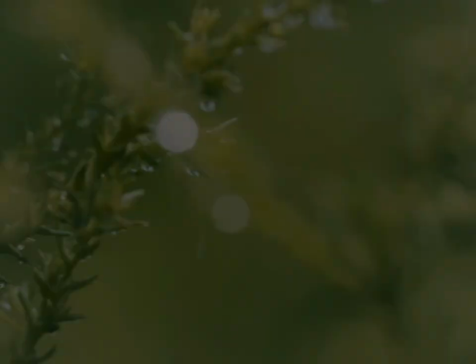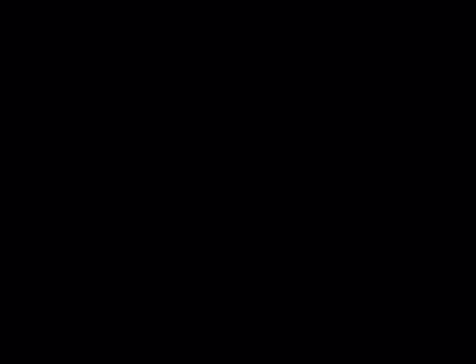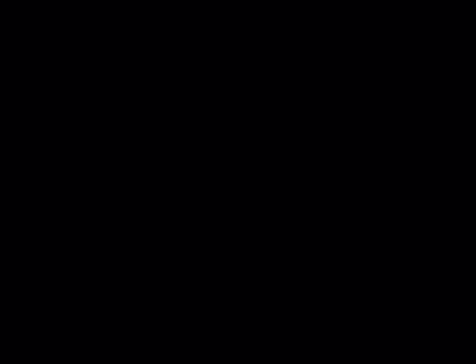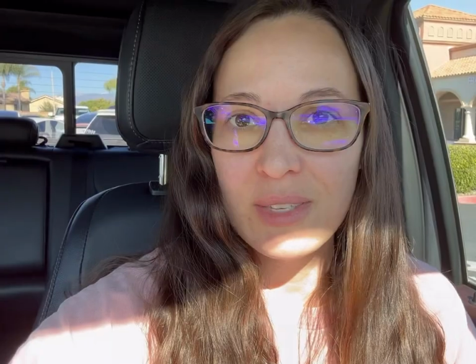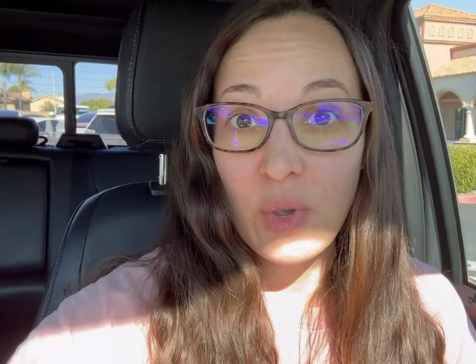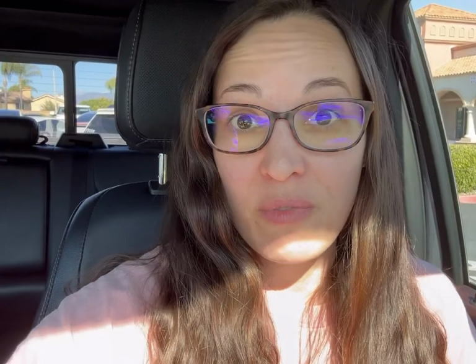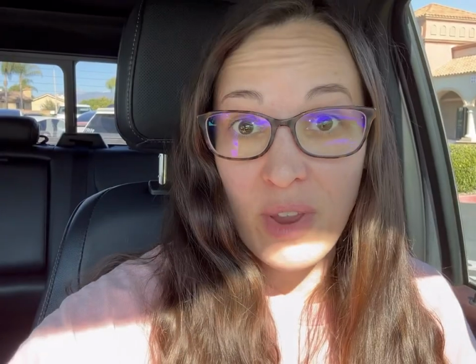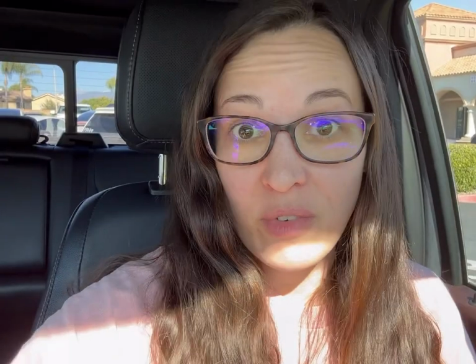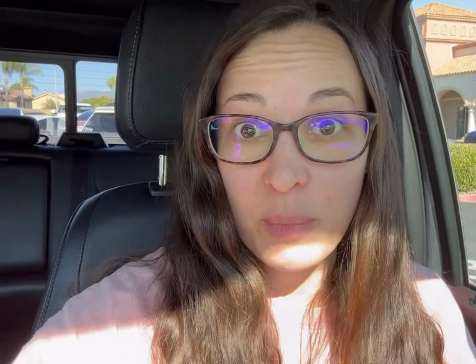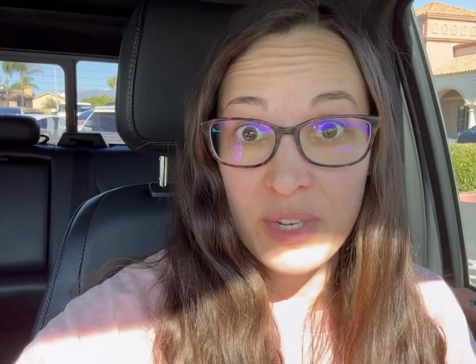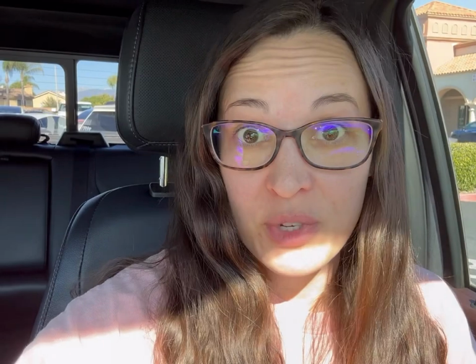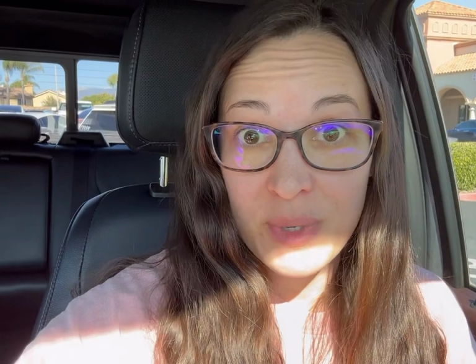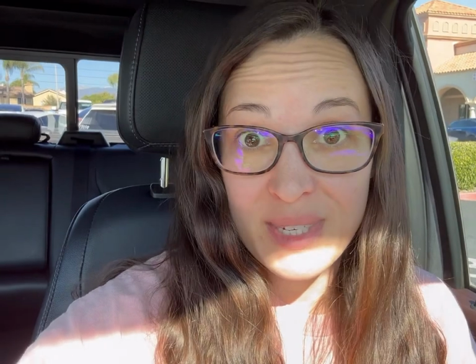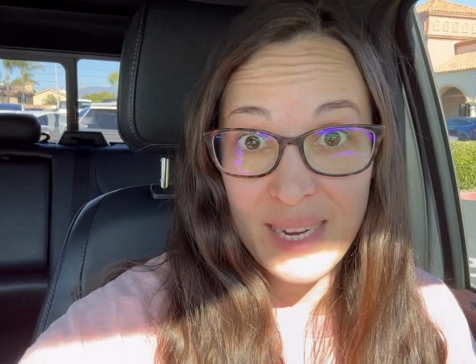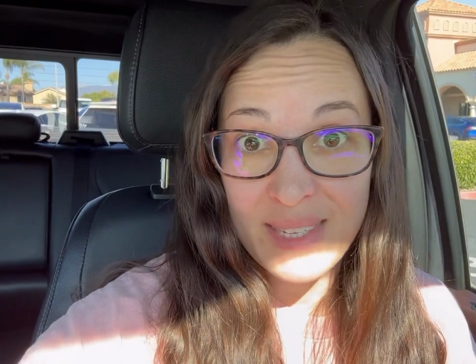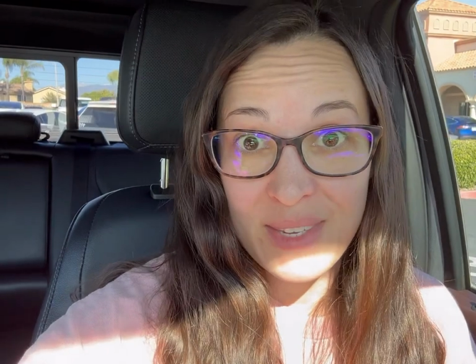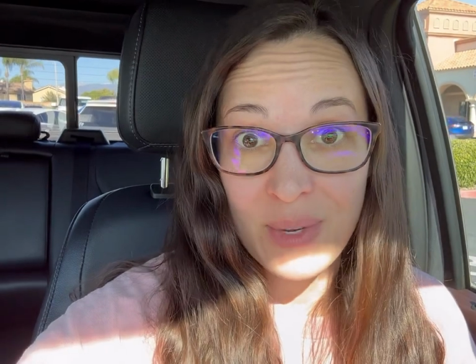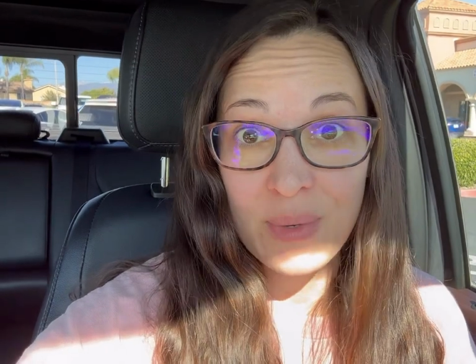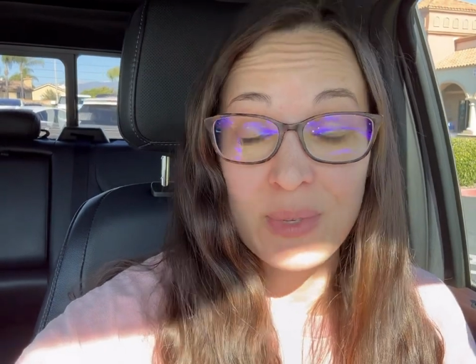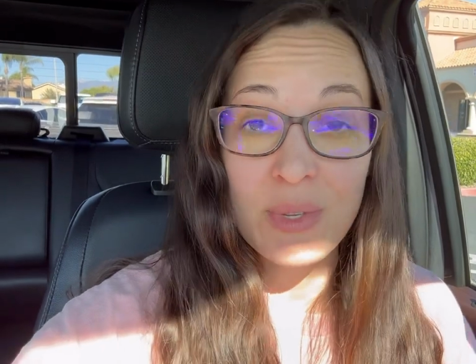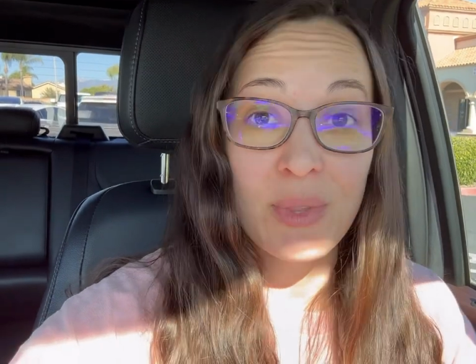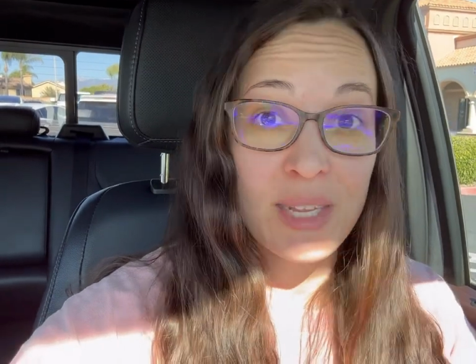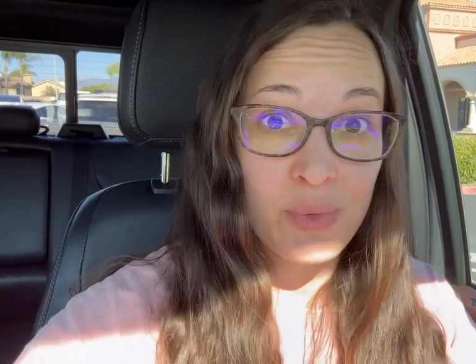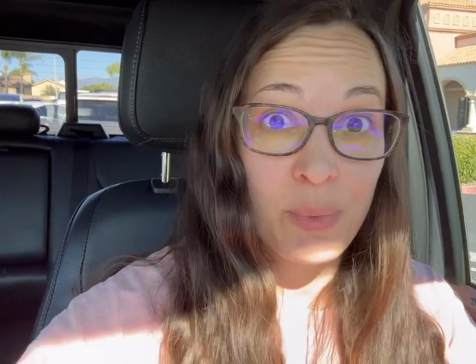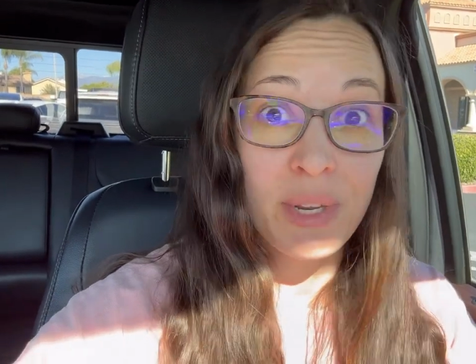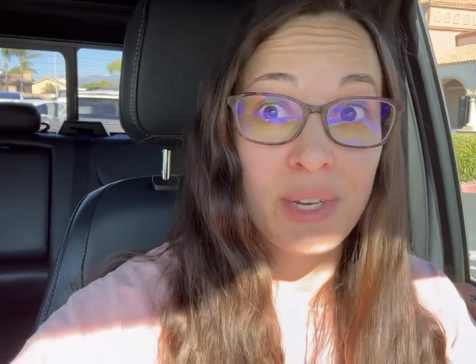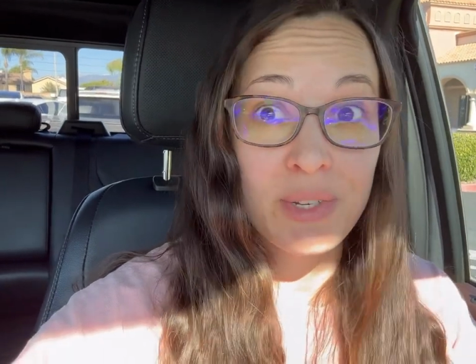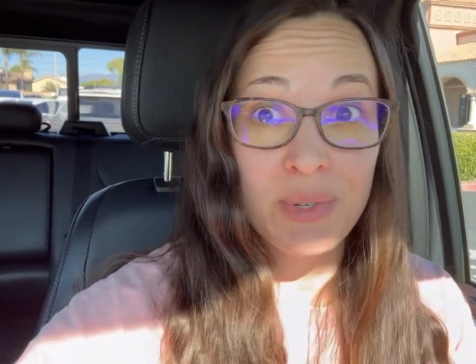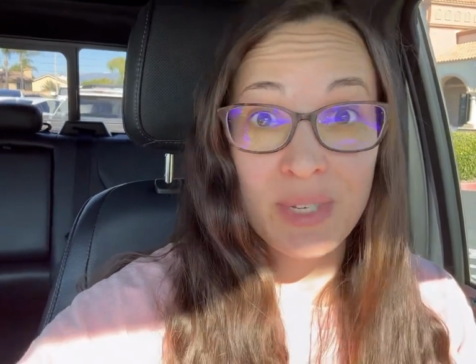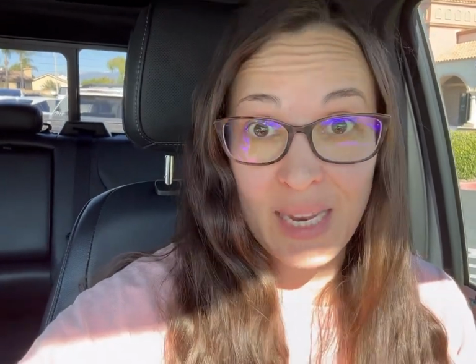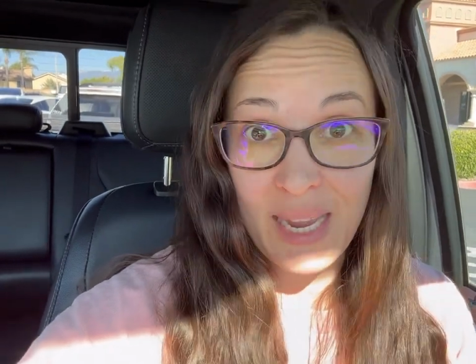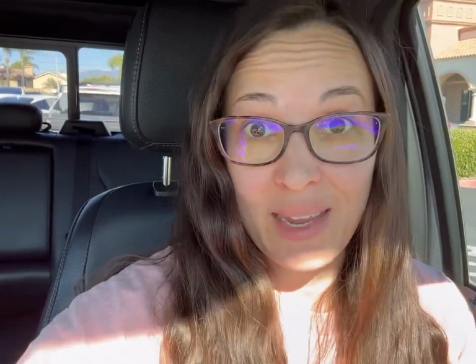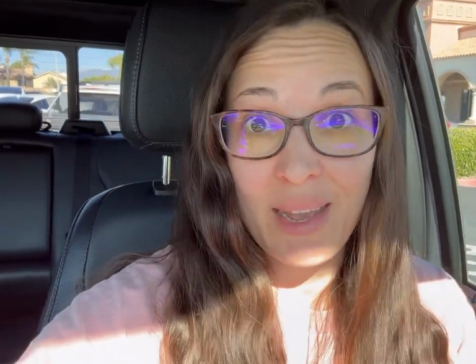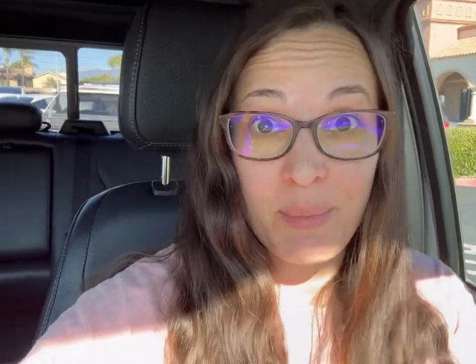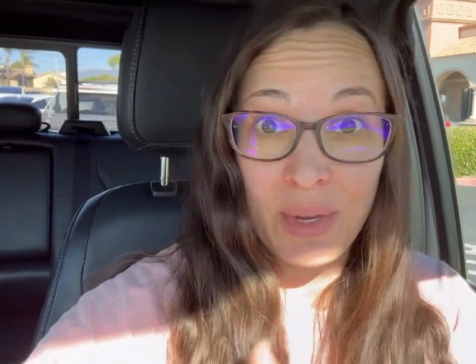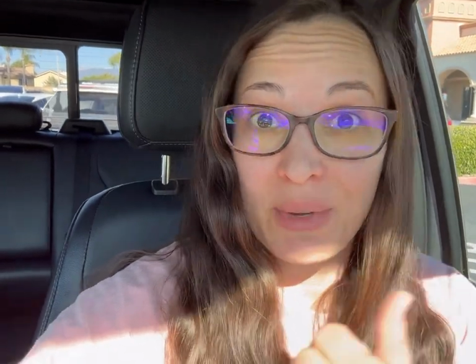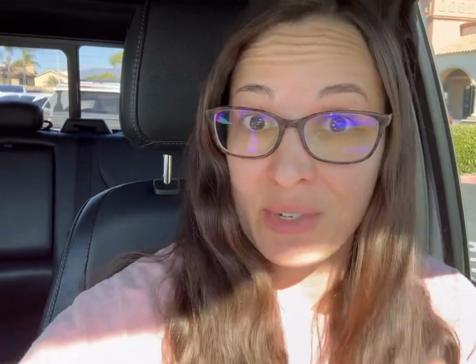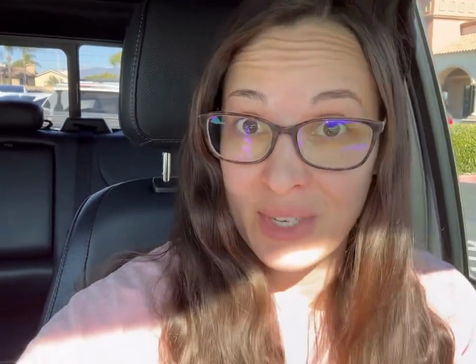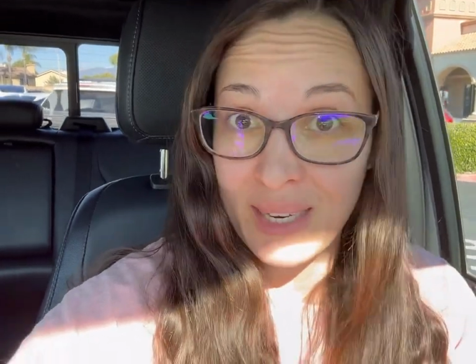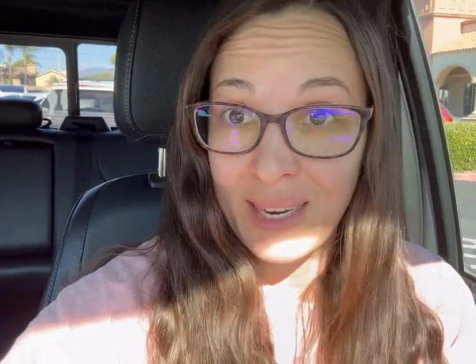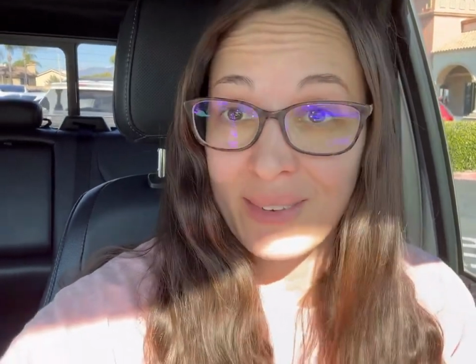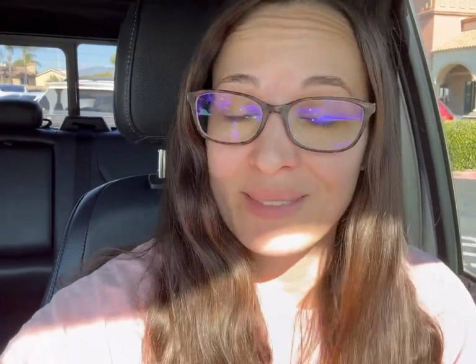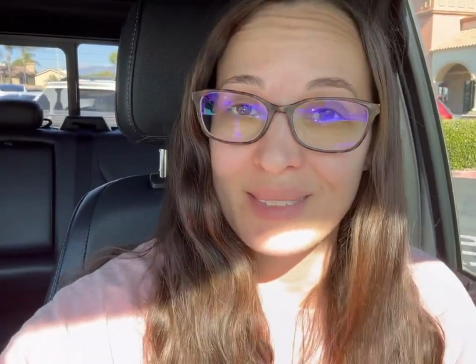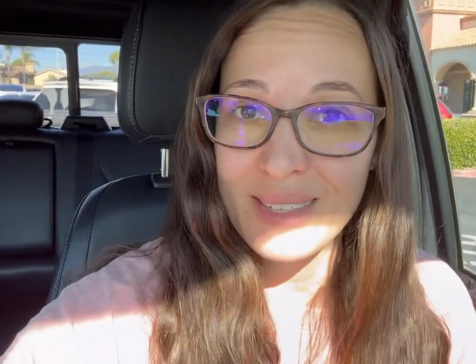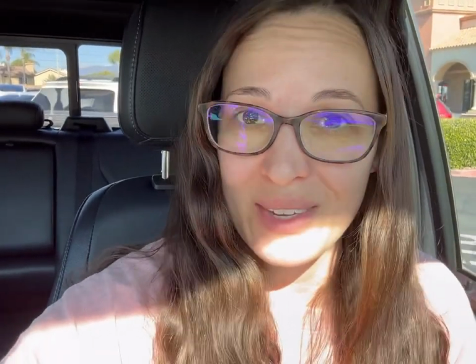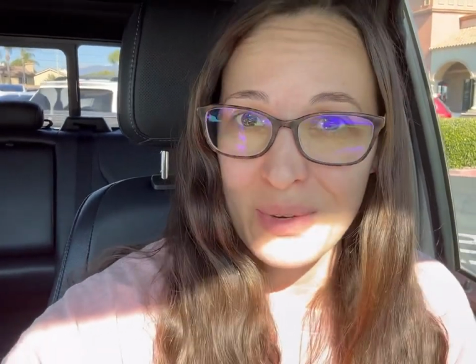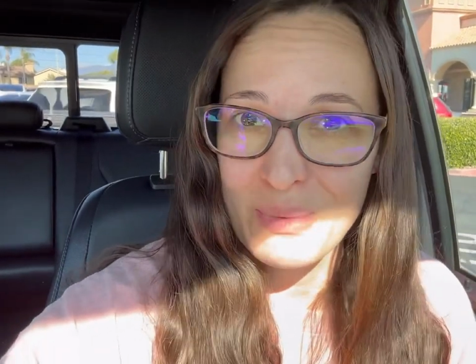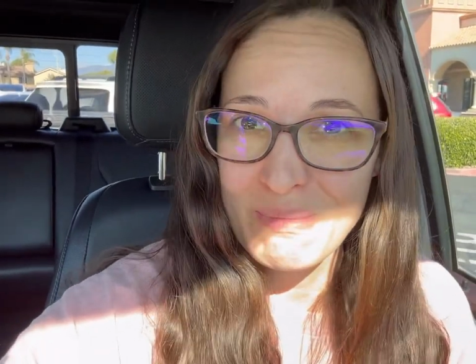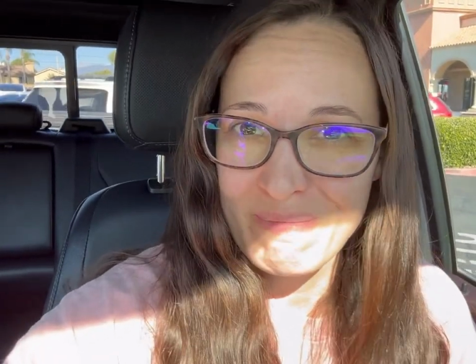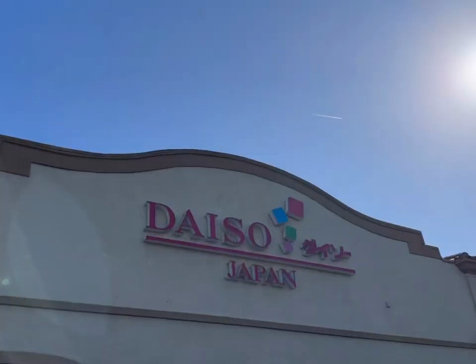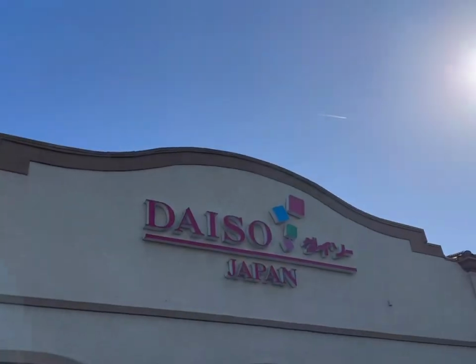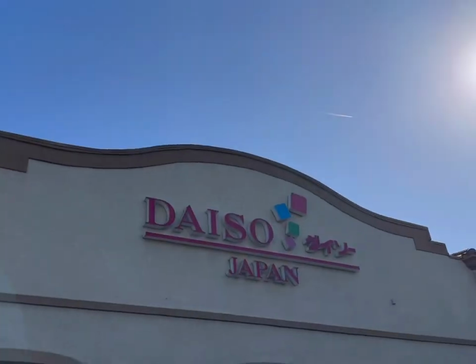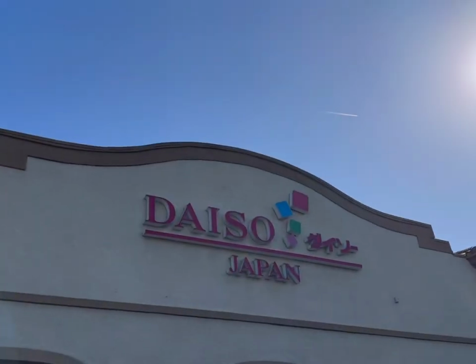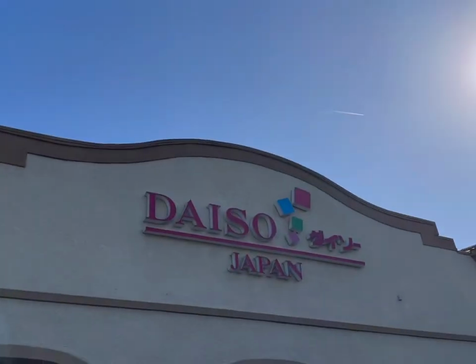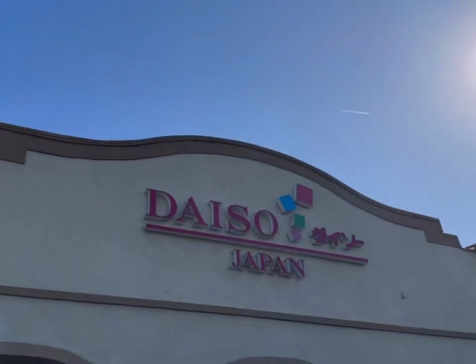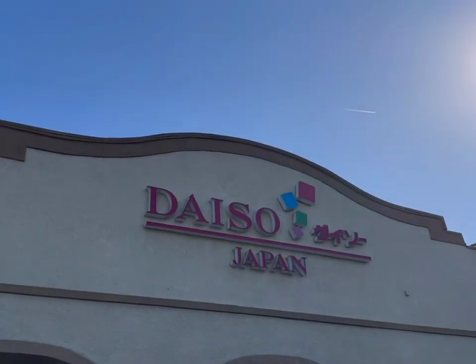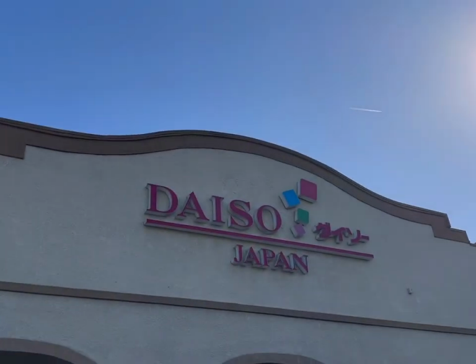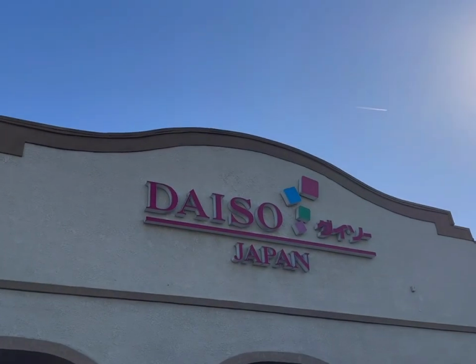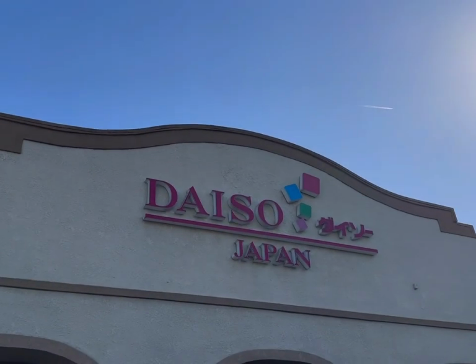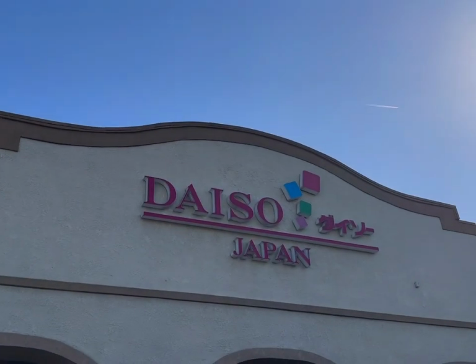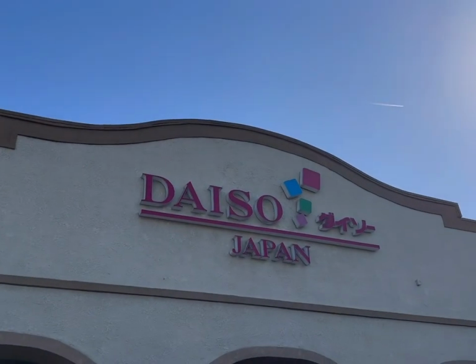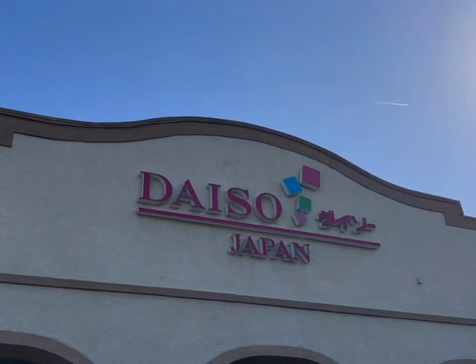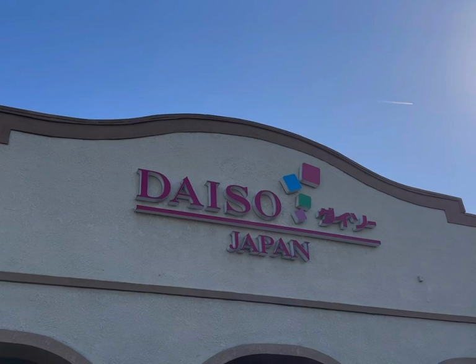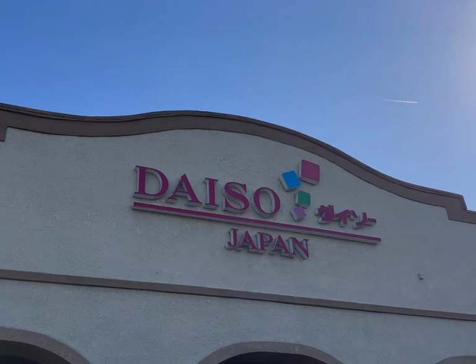I've never been to a Daiso, so that's what we're gonna do today. I'm gonna go check it out. Let's go!